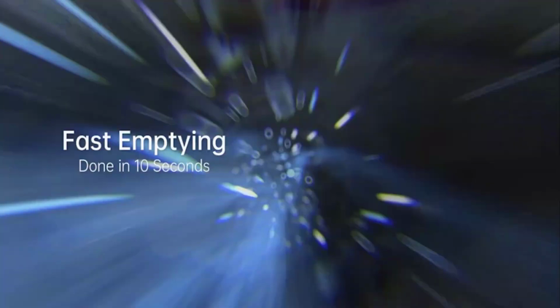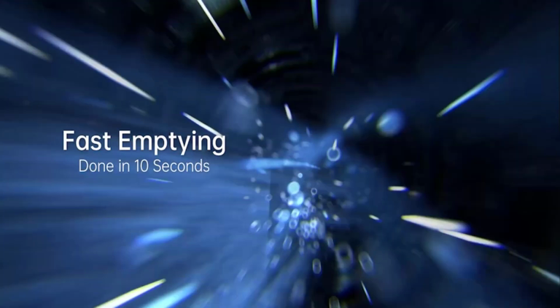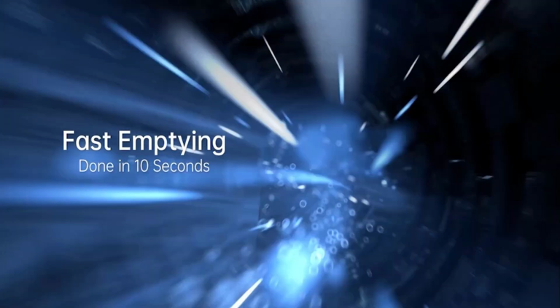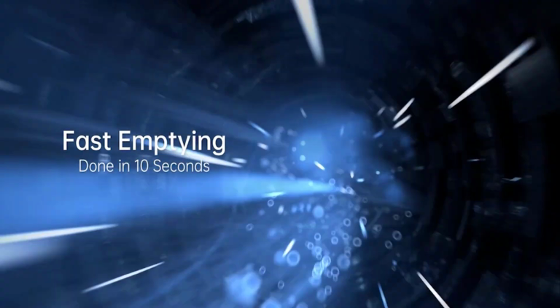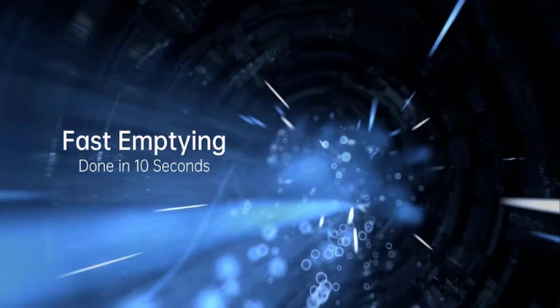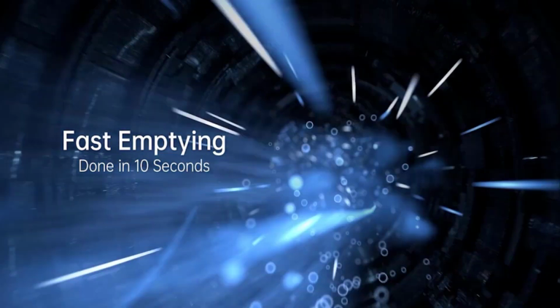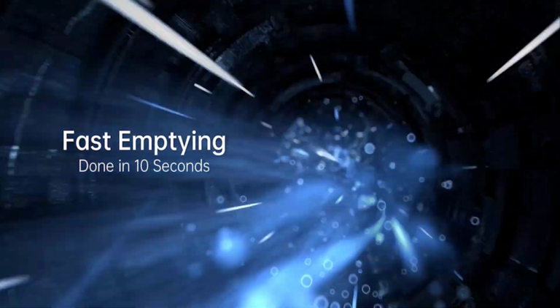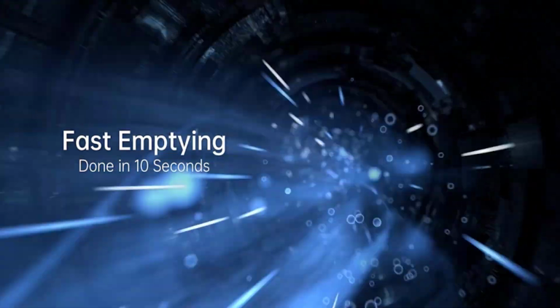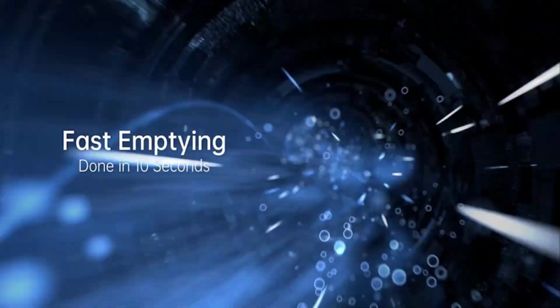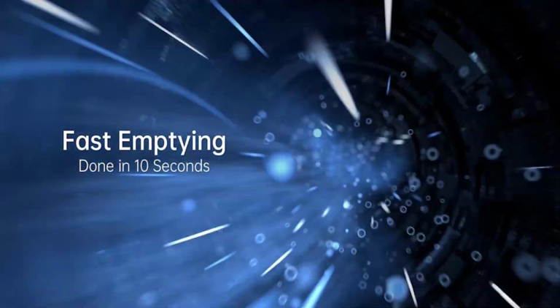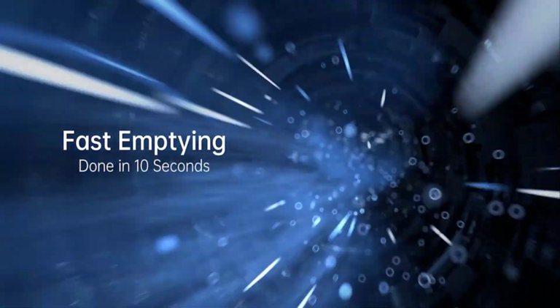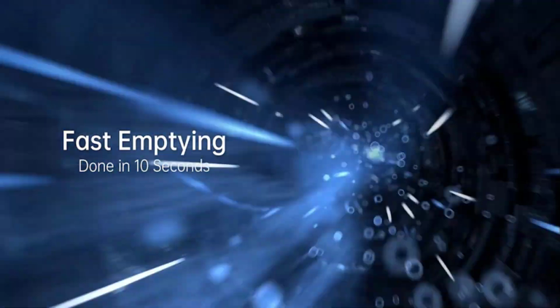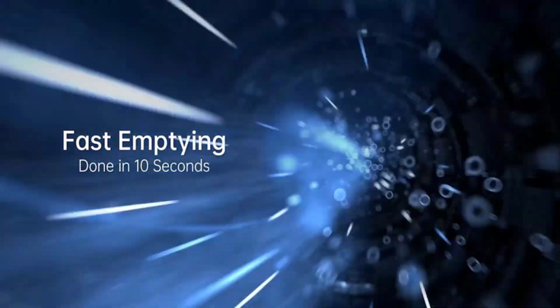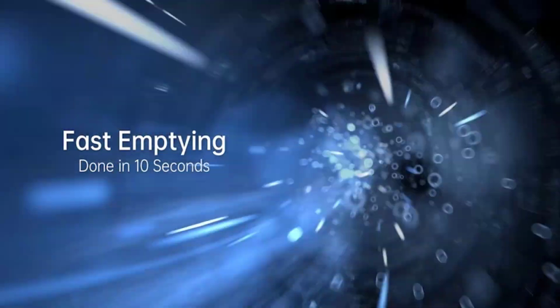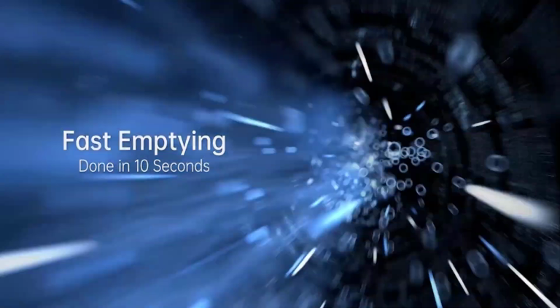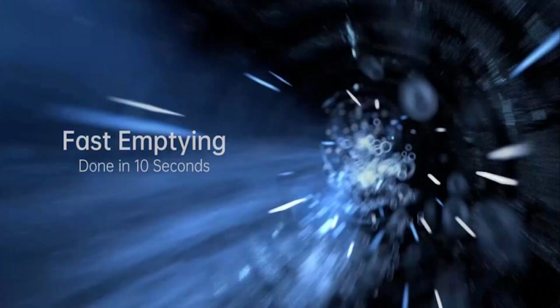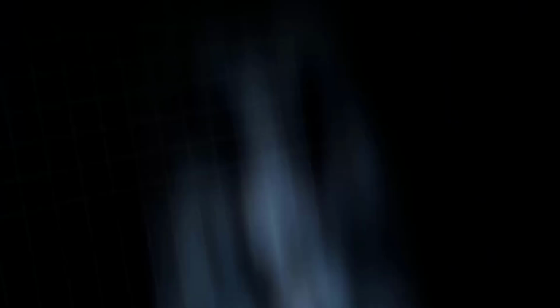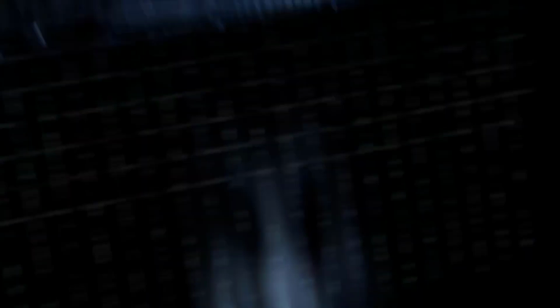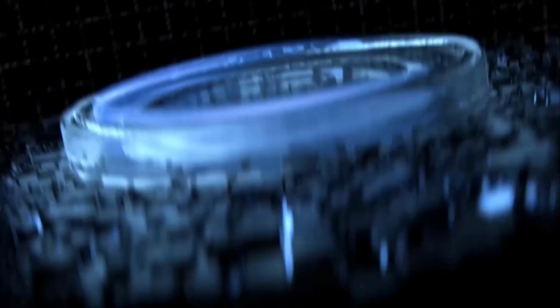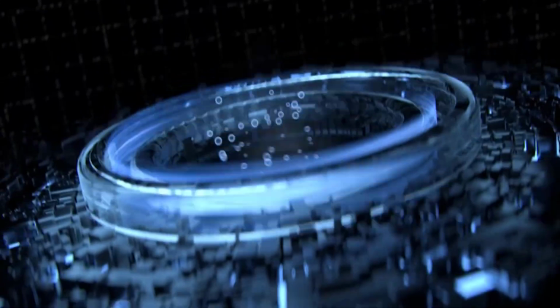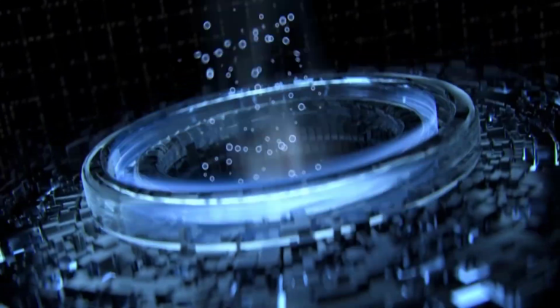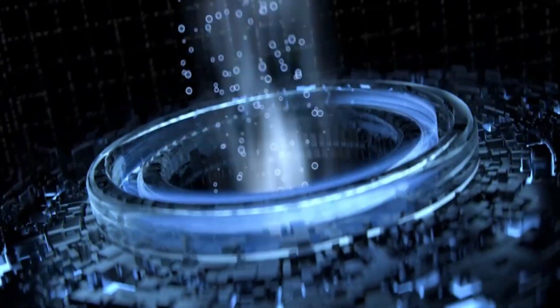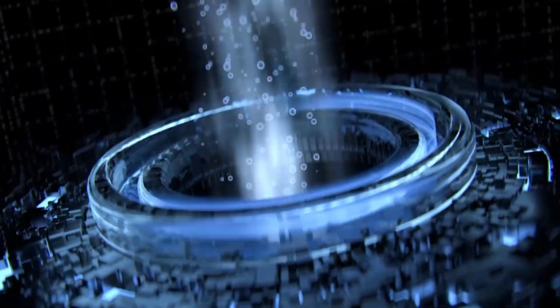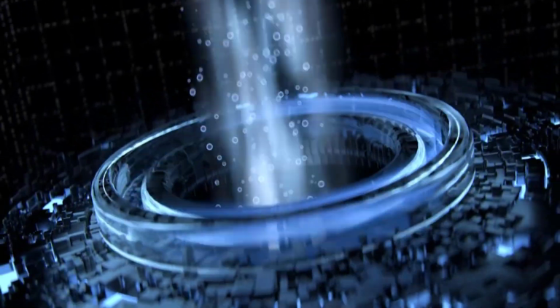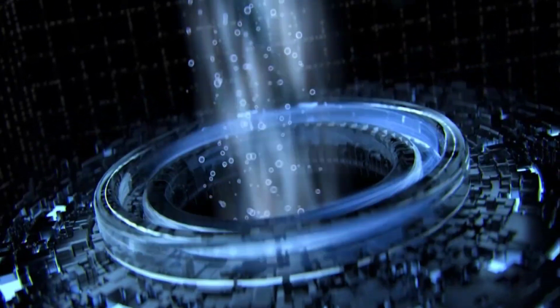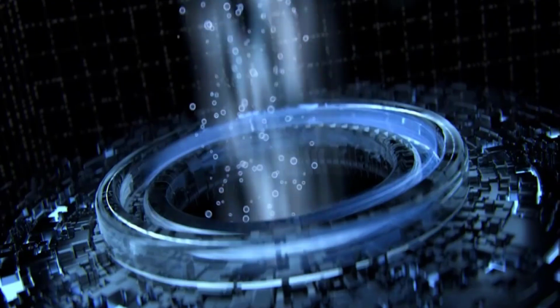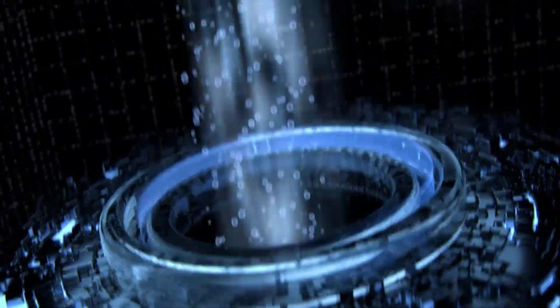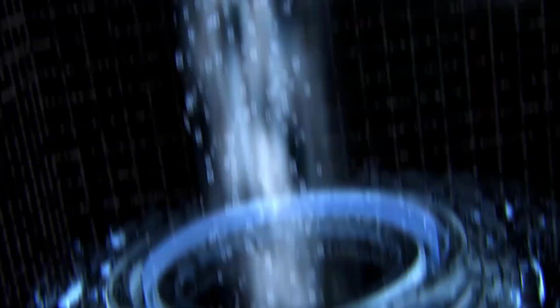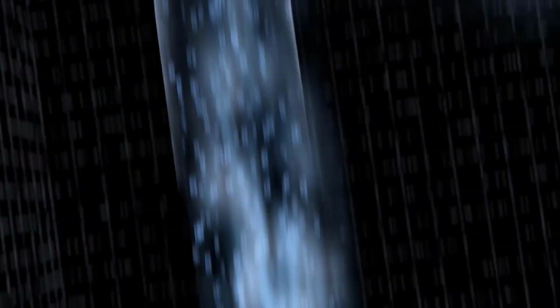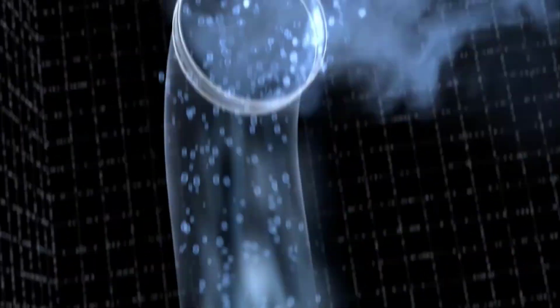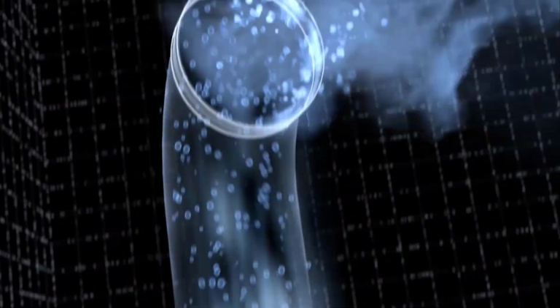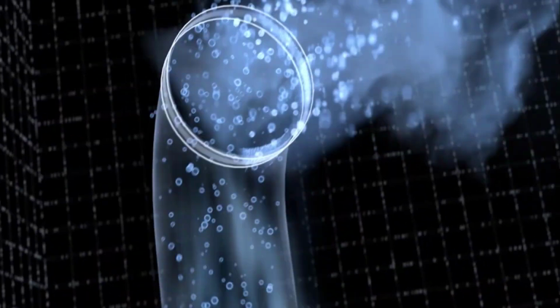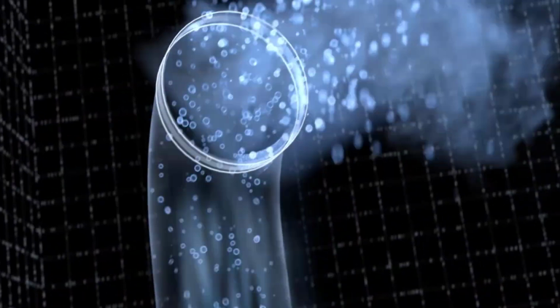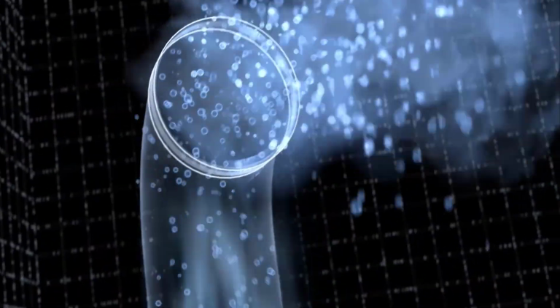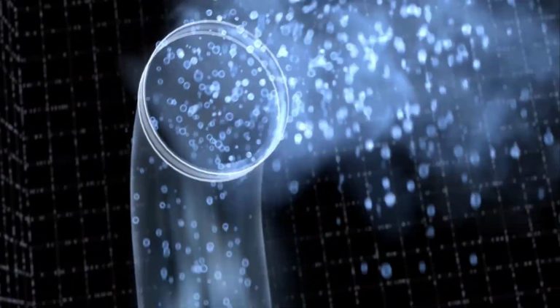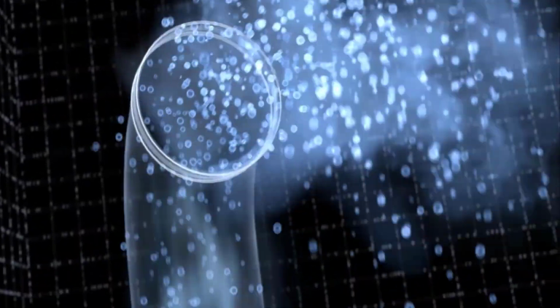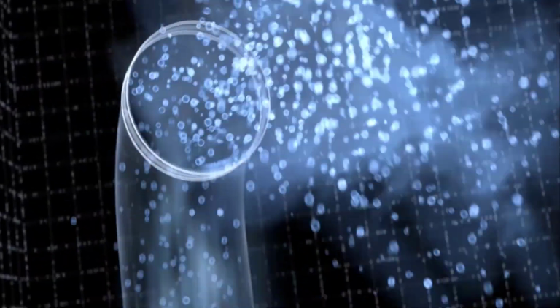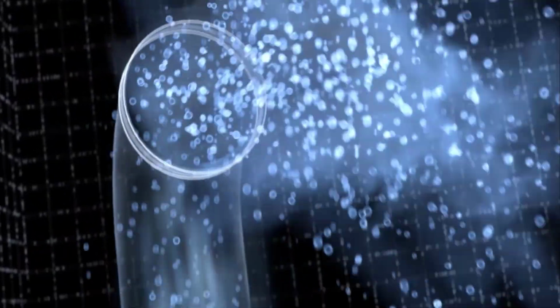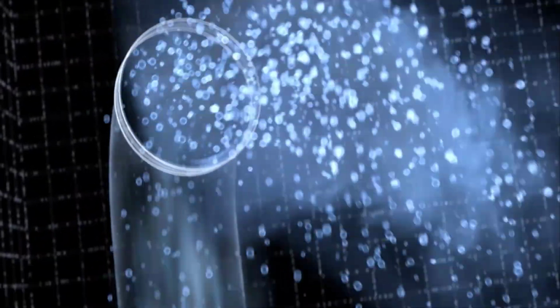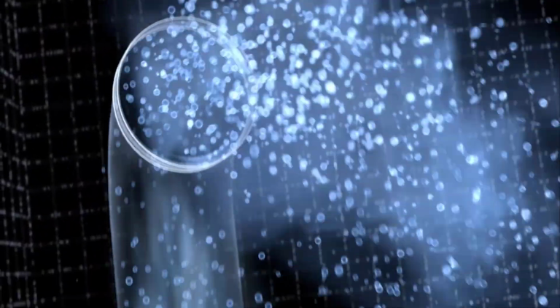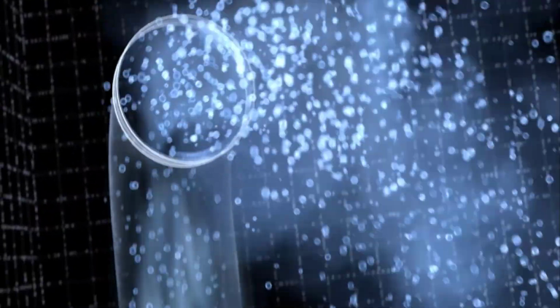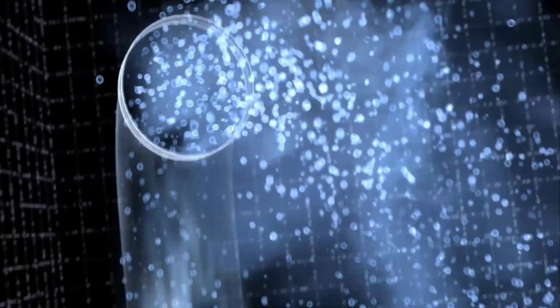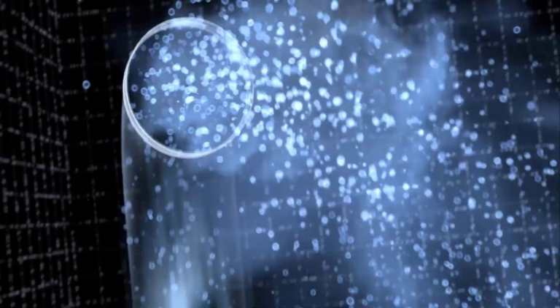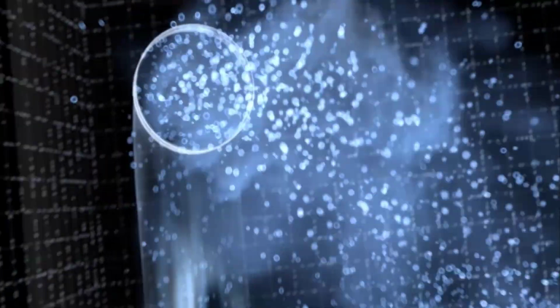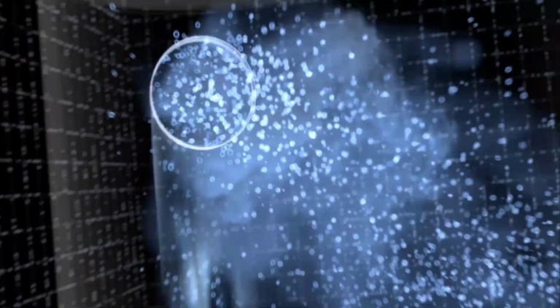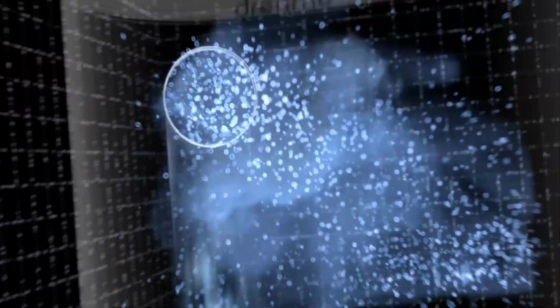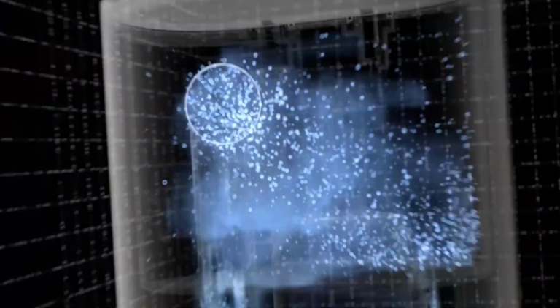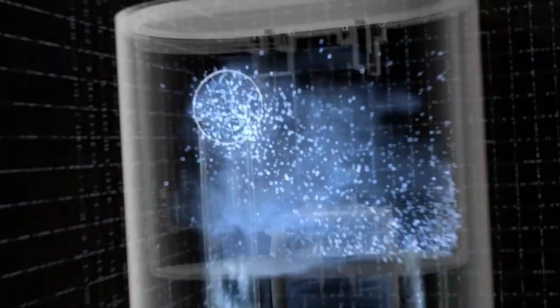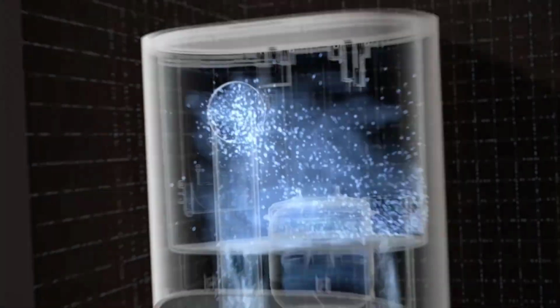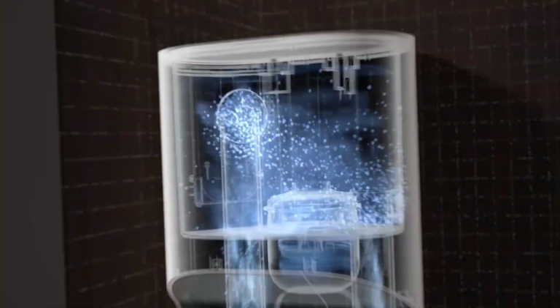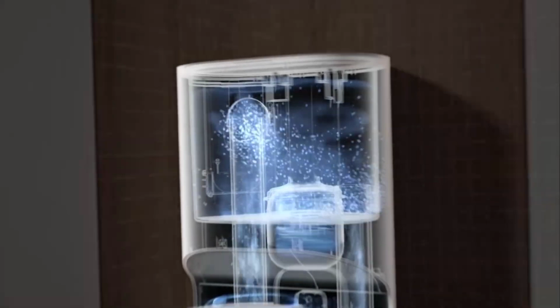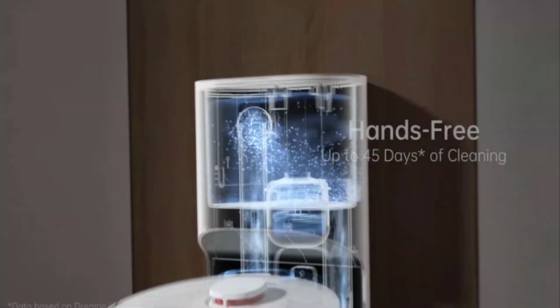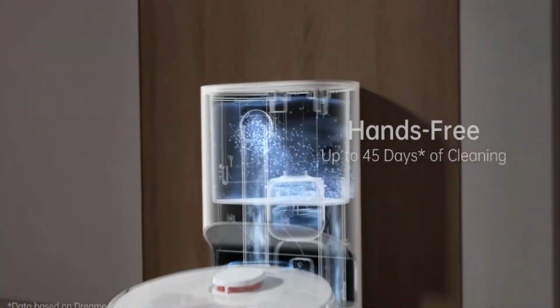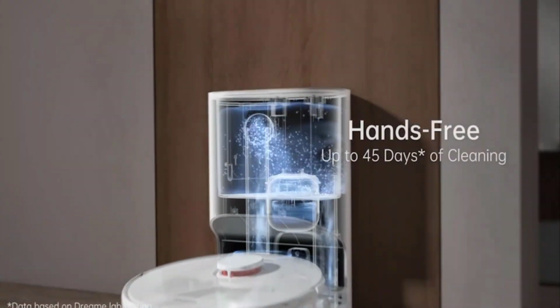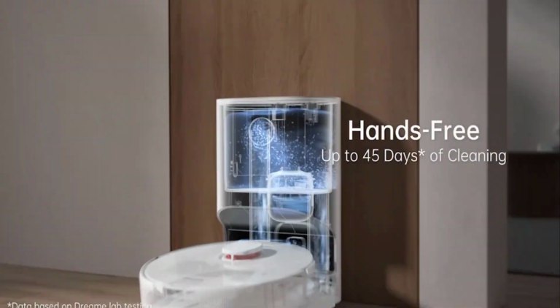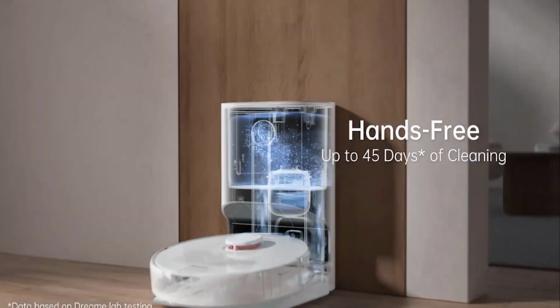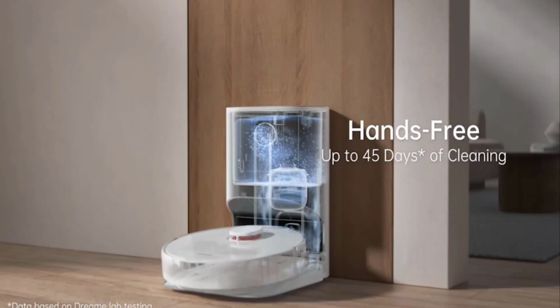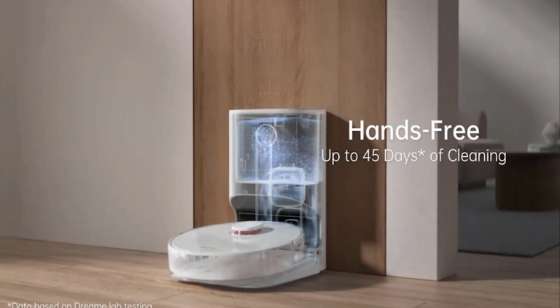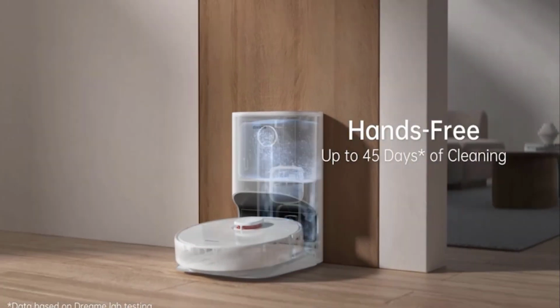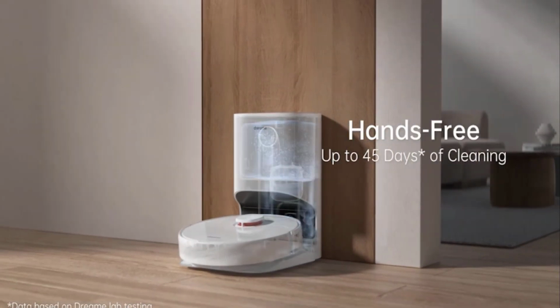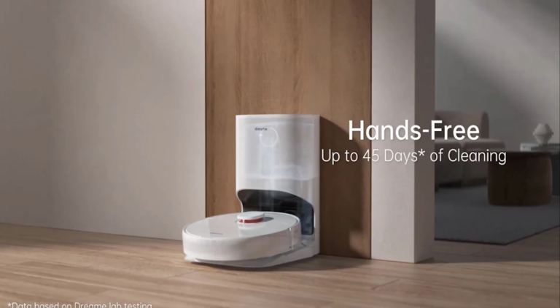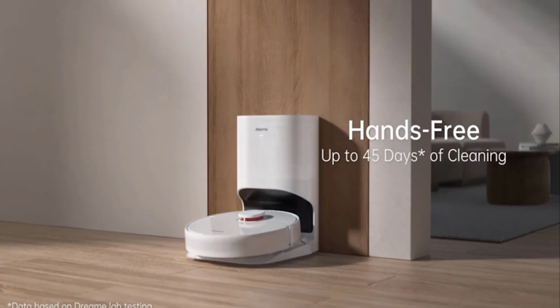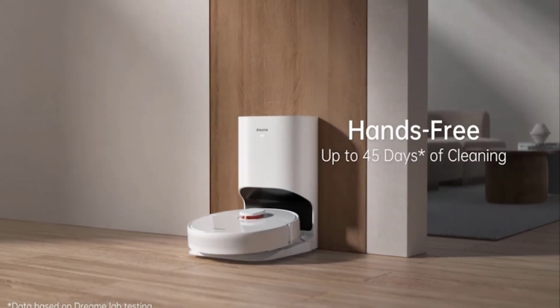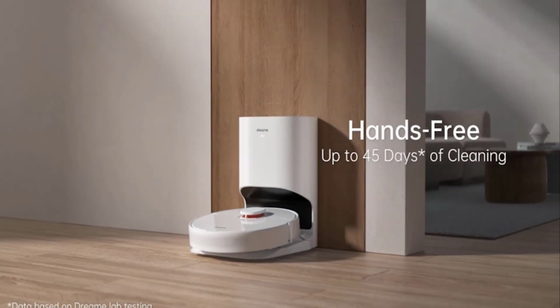Customize operations in the app to select cleaning modes, clean certain rooms, set a virtual wall, place a no-go zone, and more.